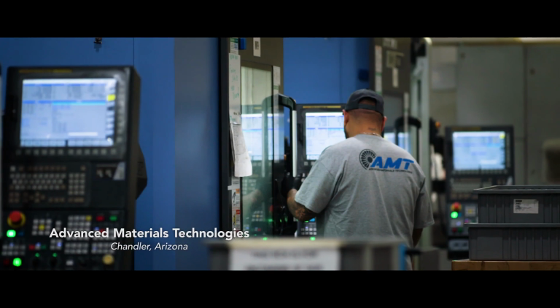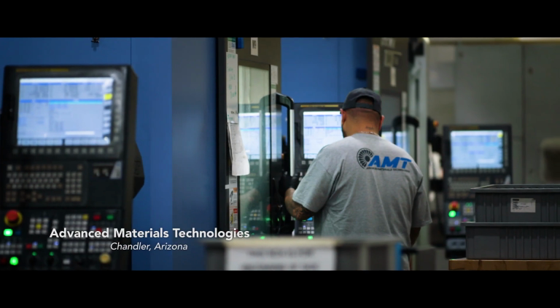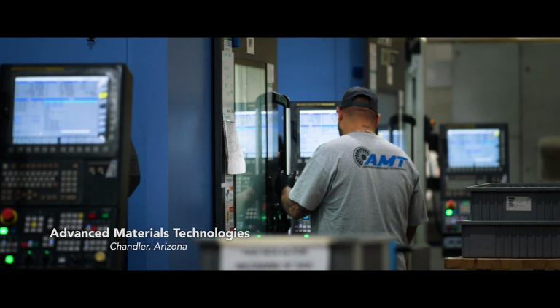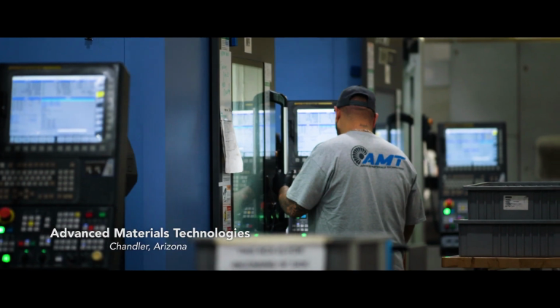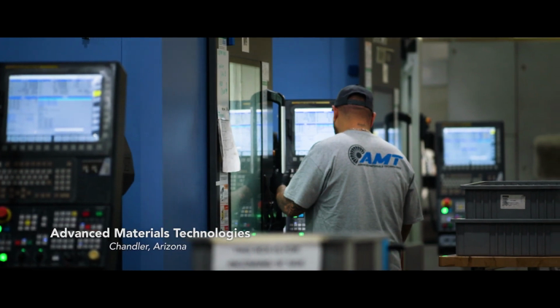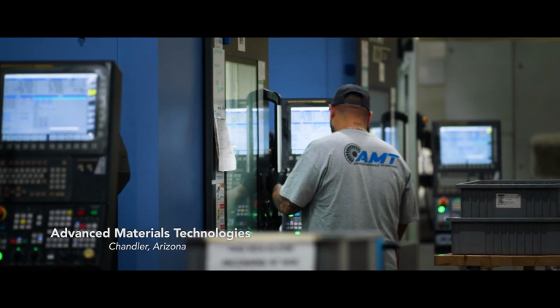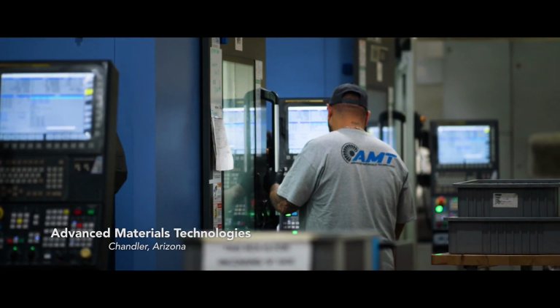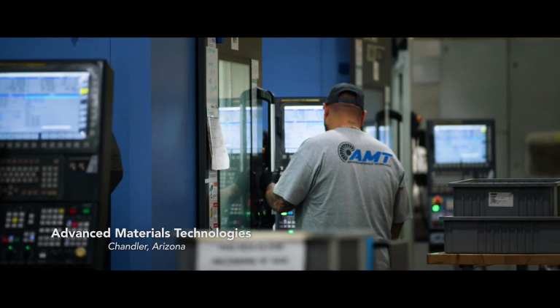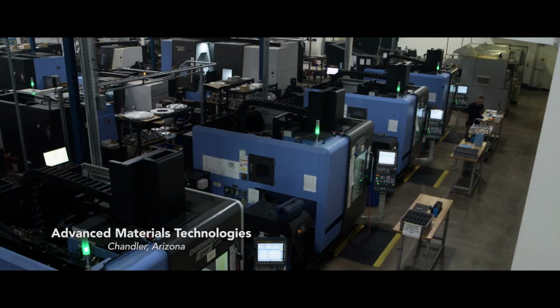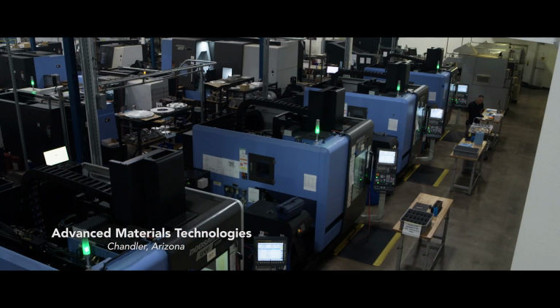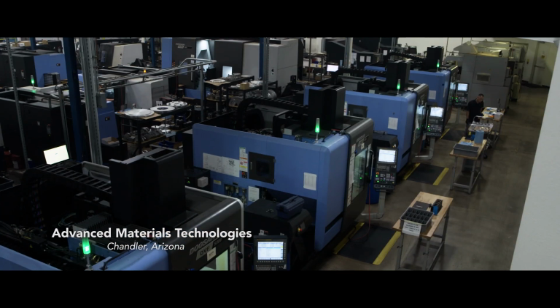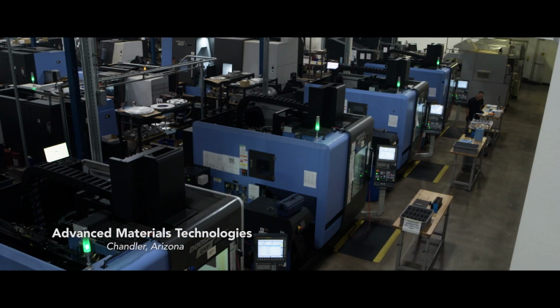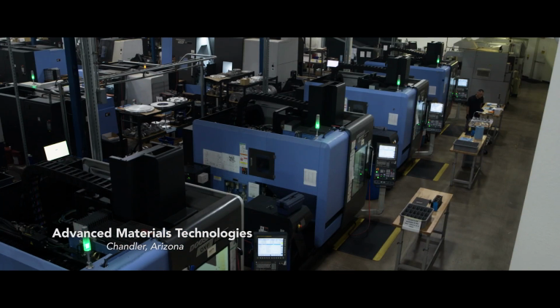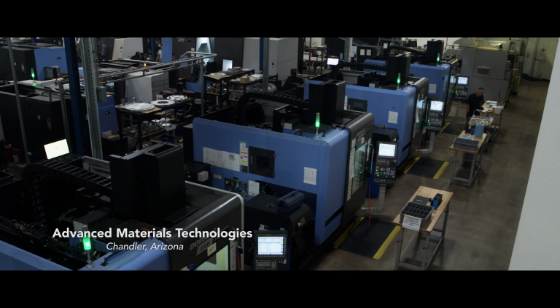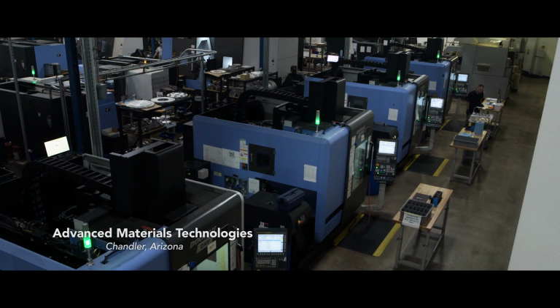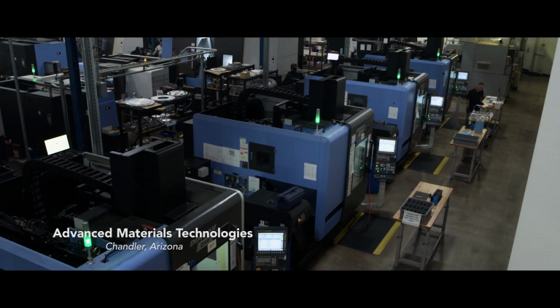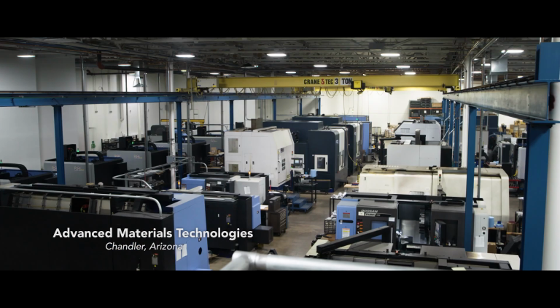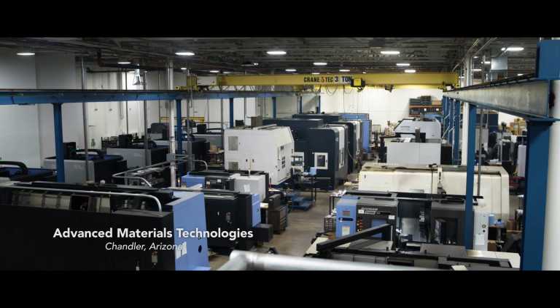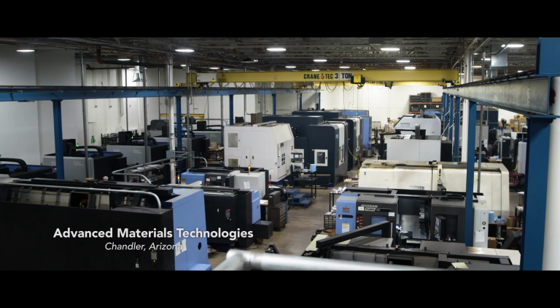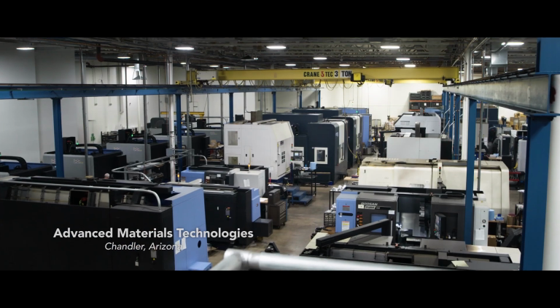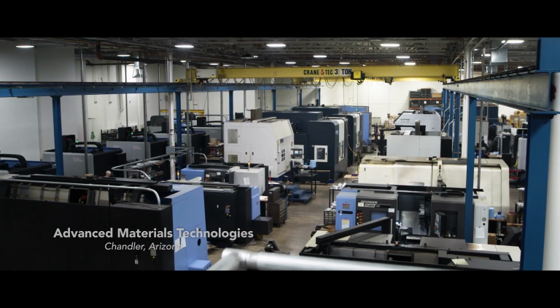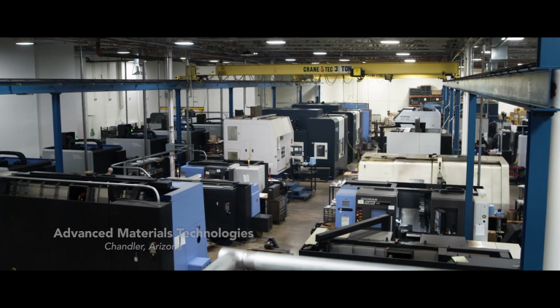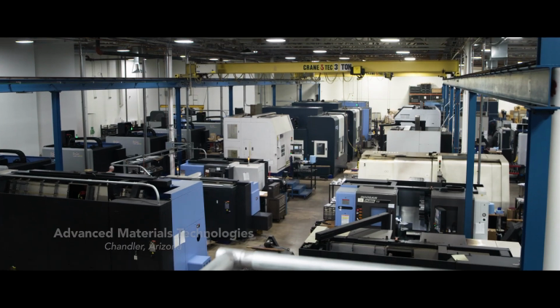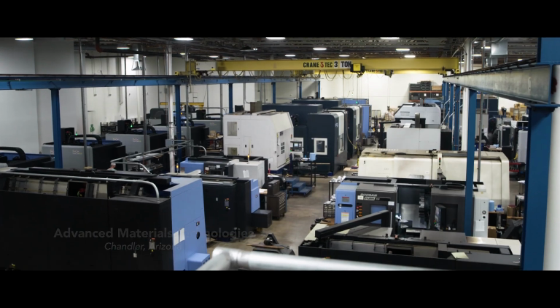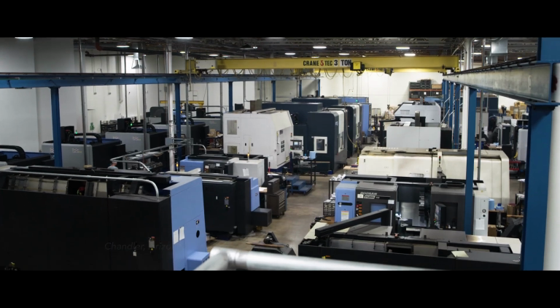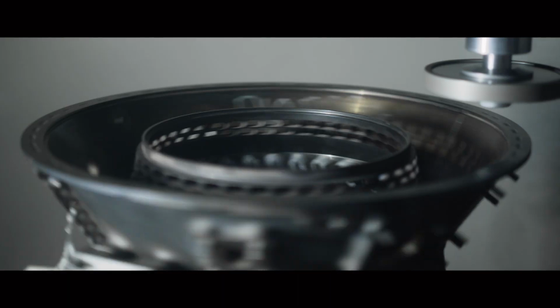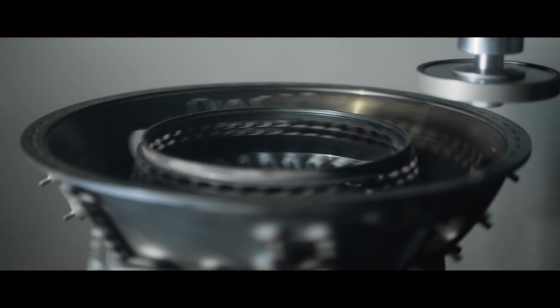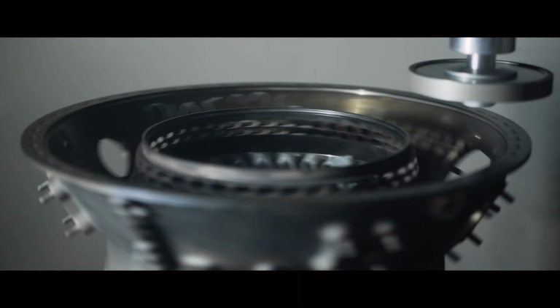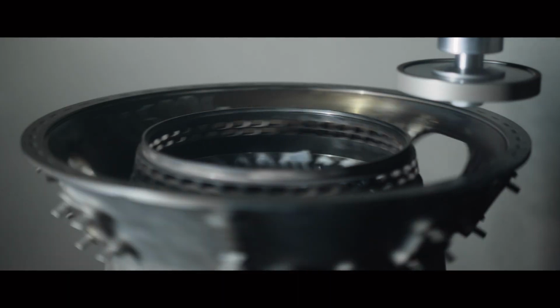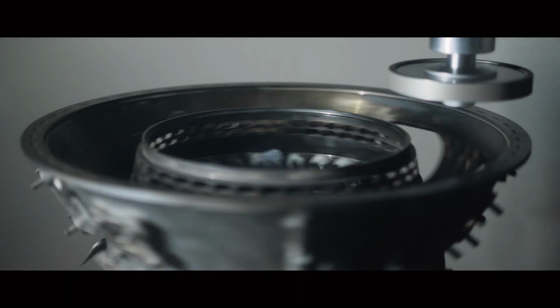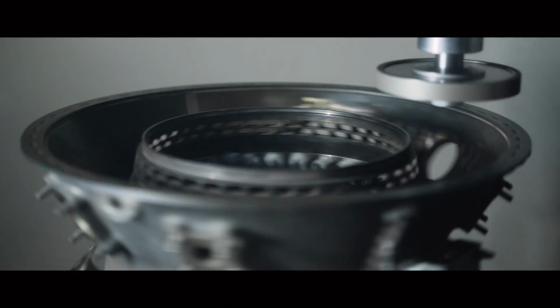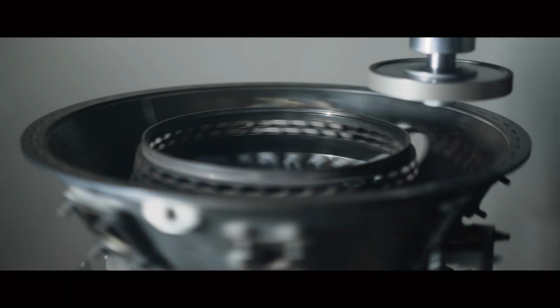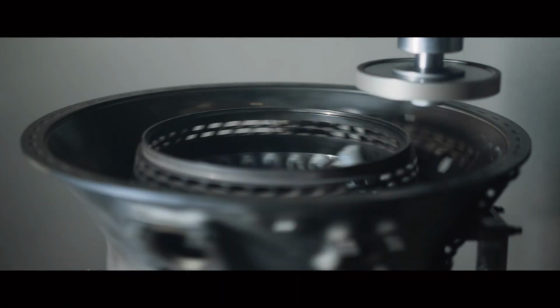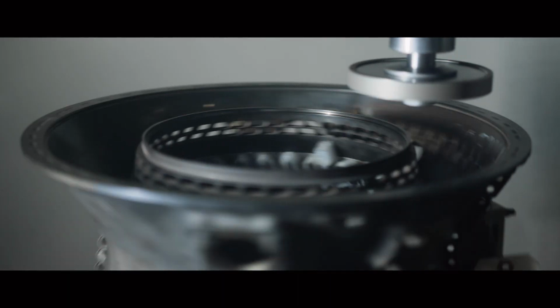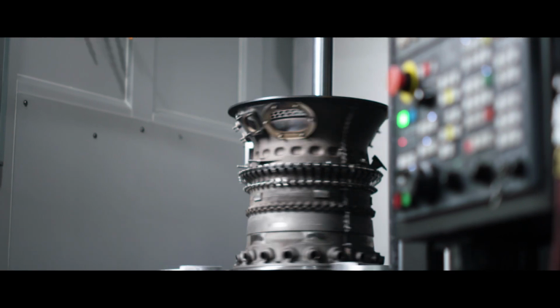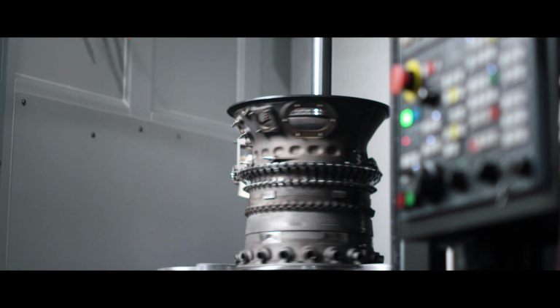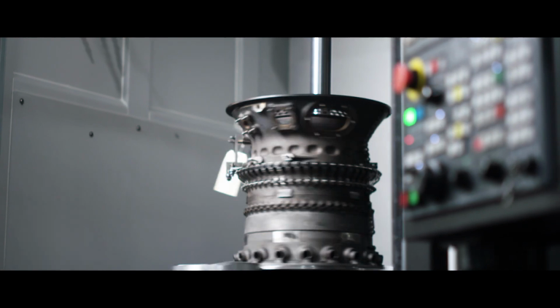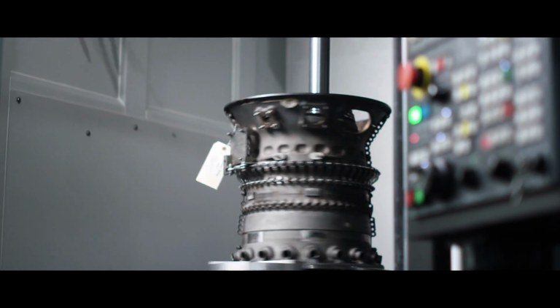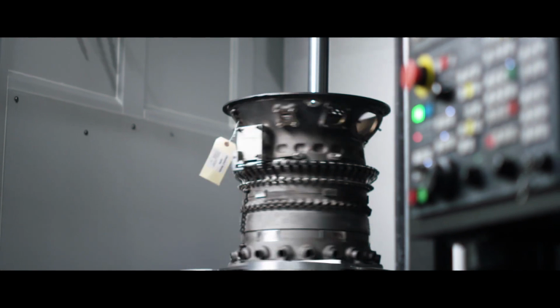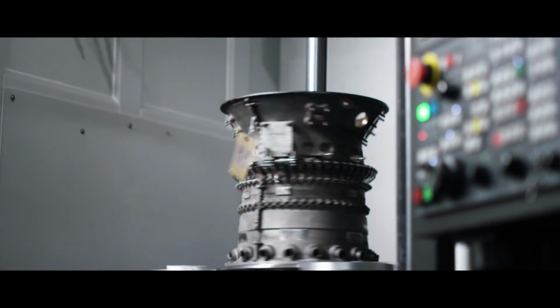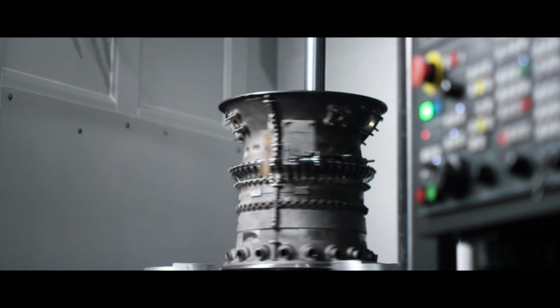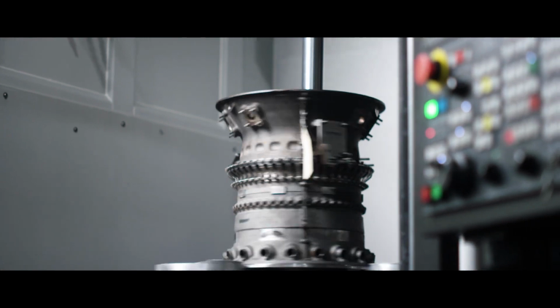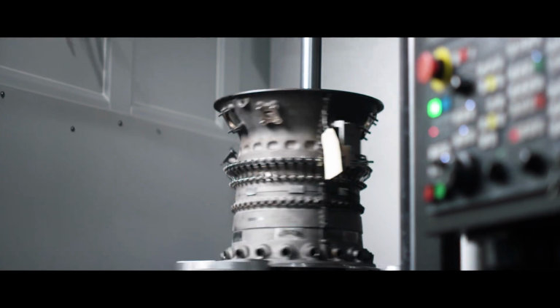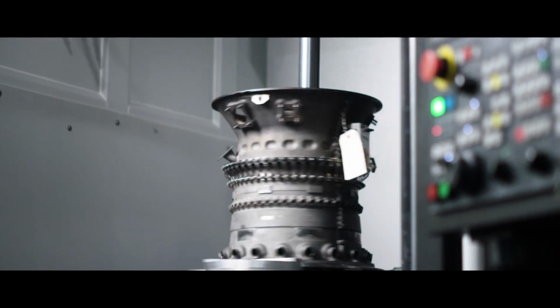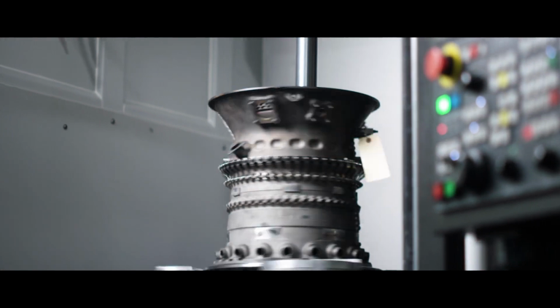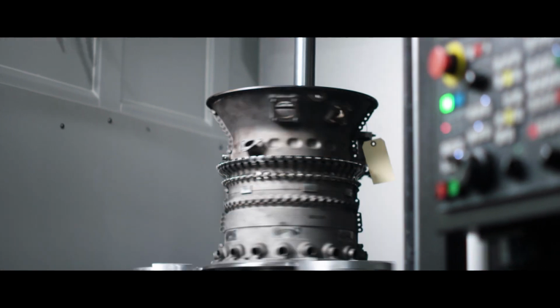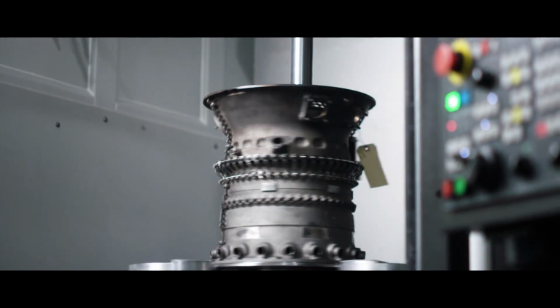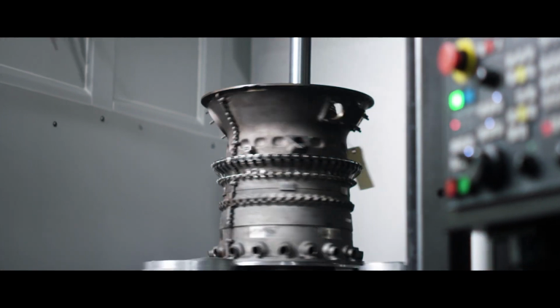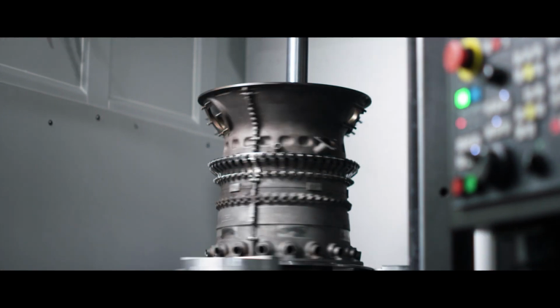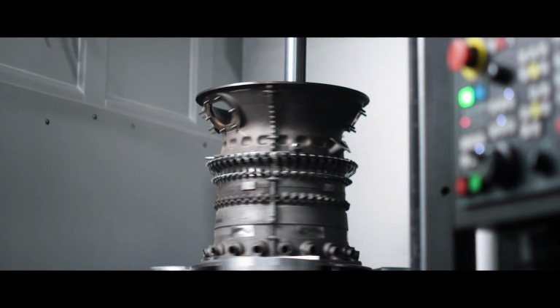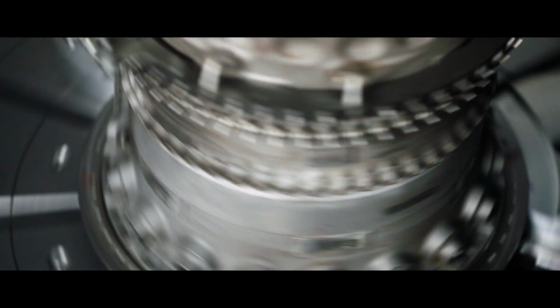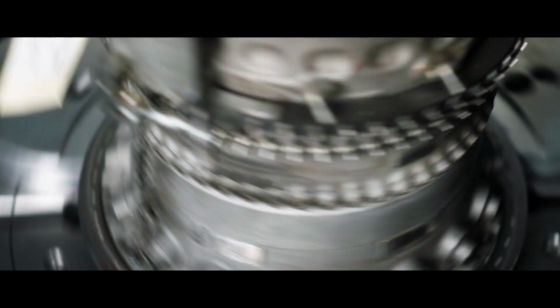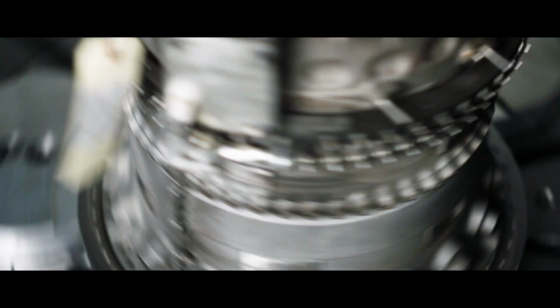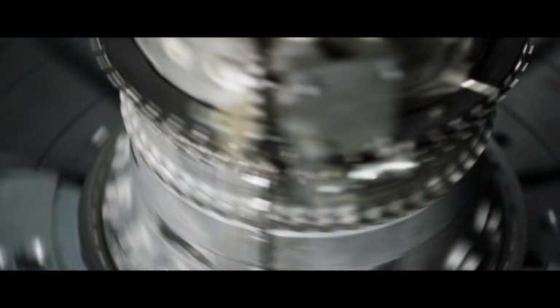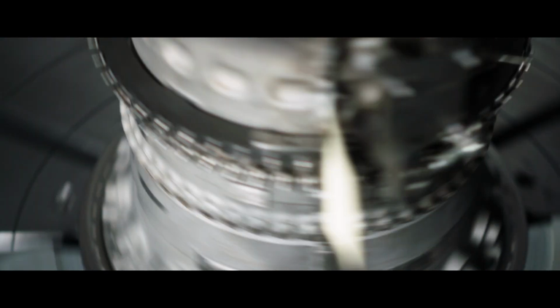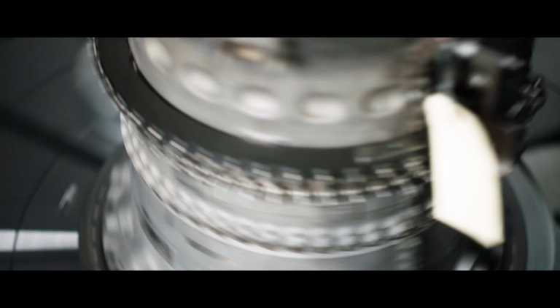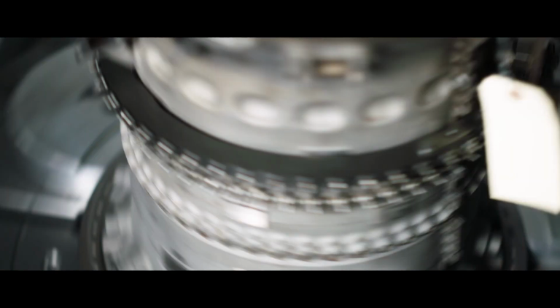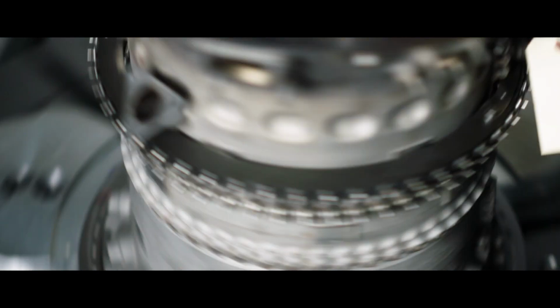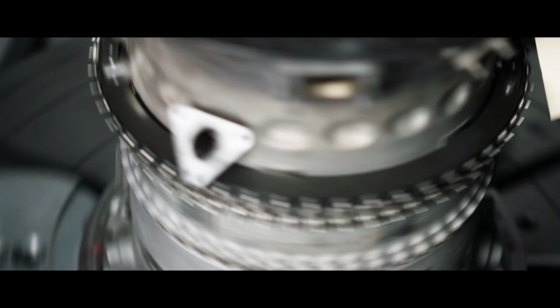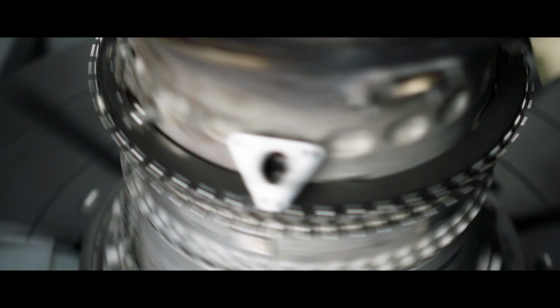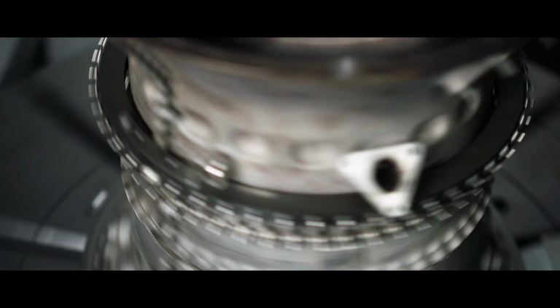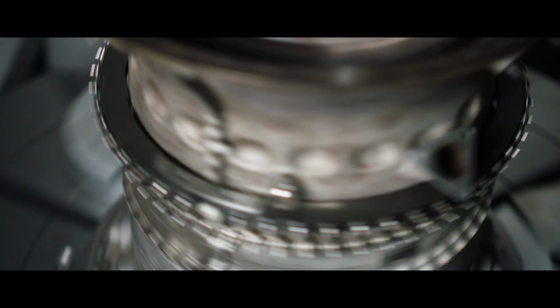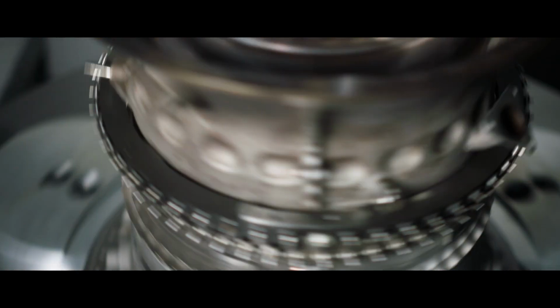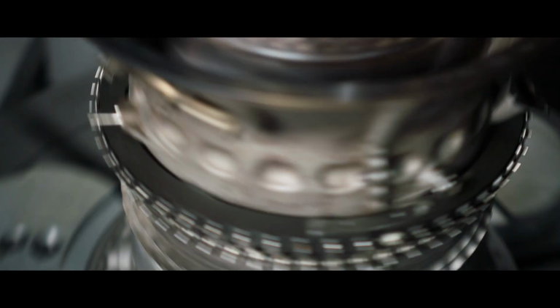AMT is a full-service machine shop. We're also an FAA repair station specializing in hot section turbine components.